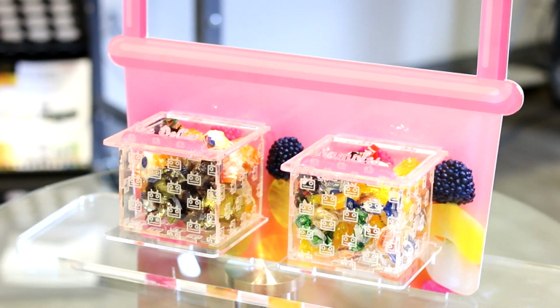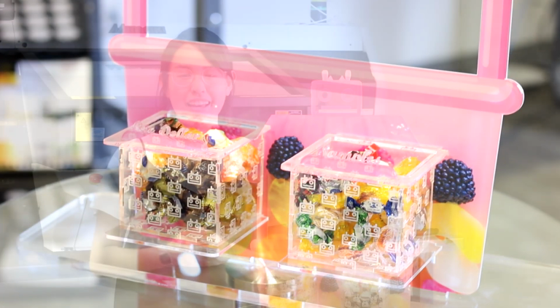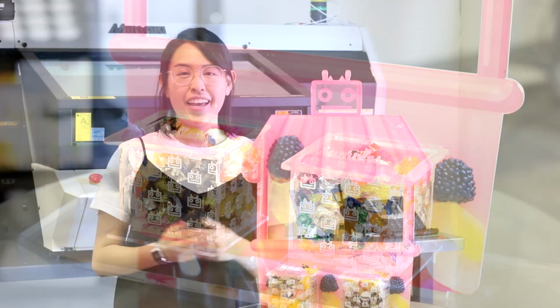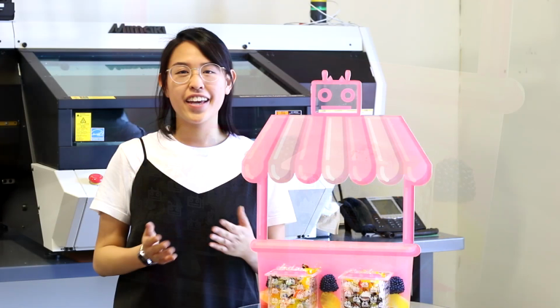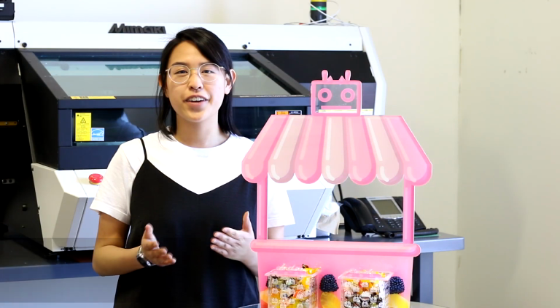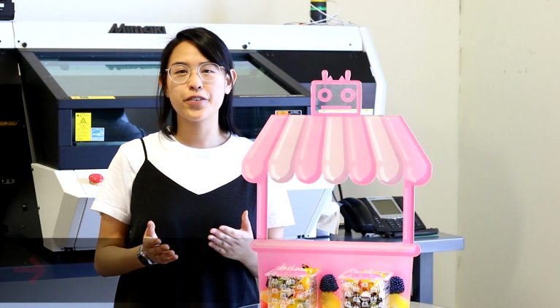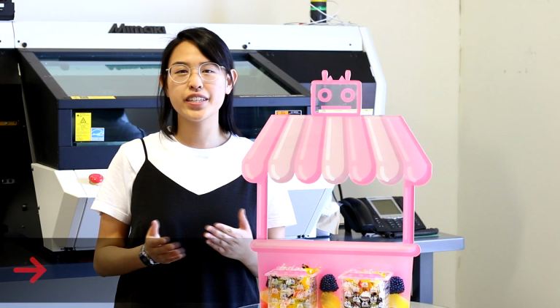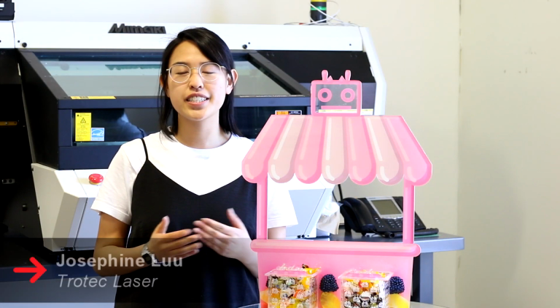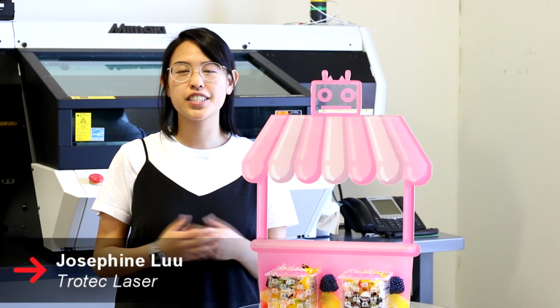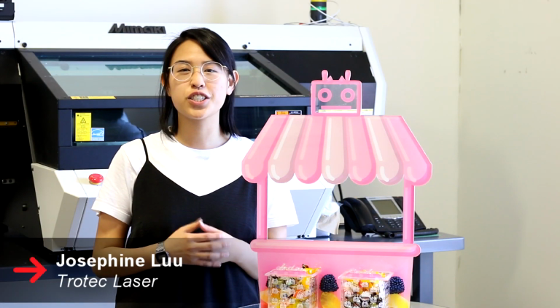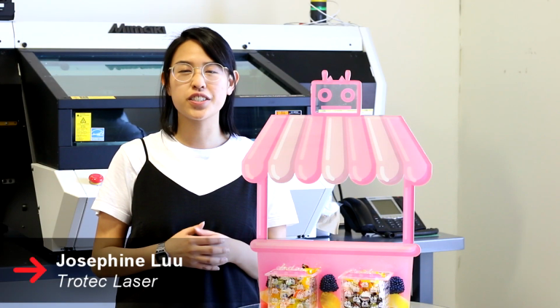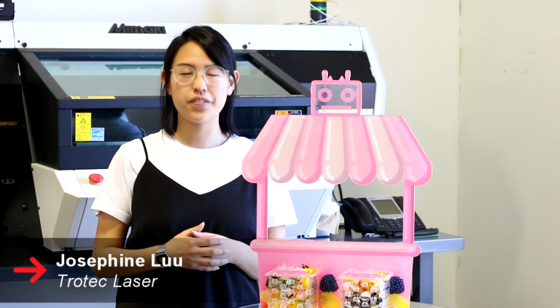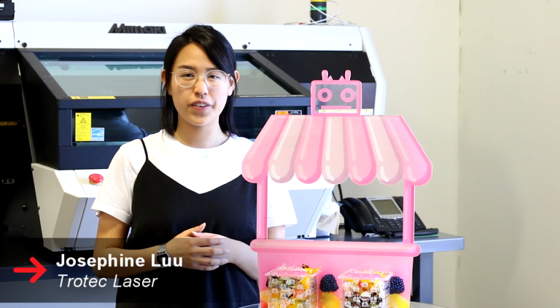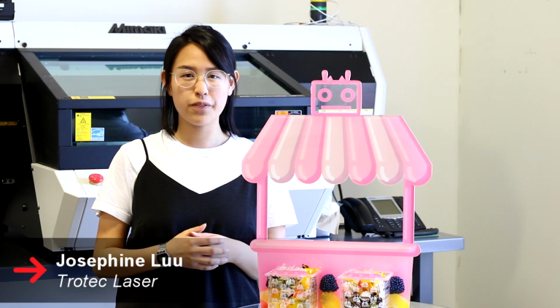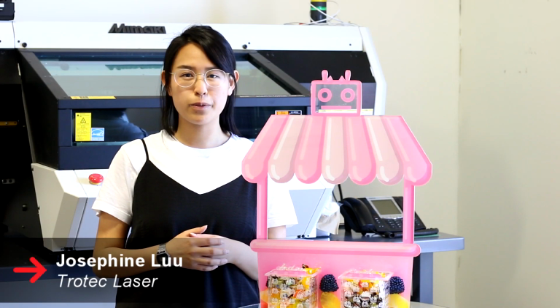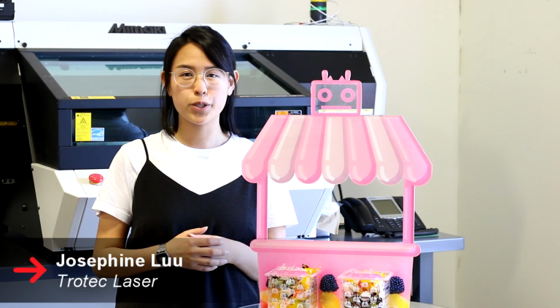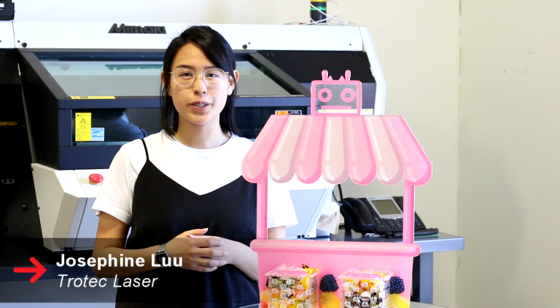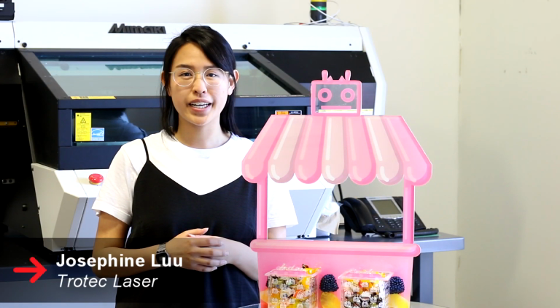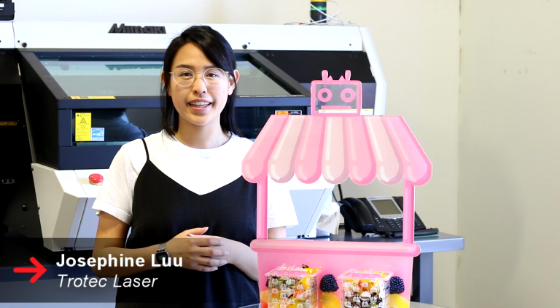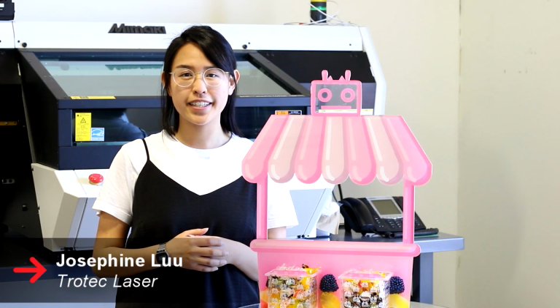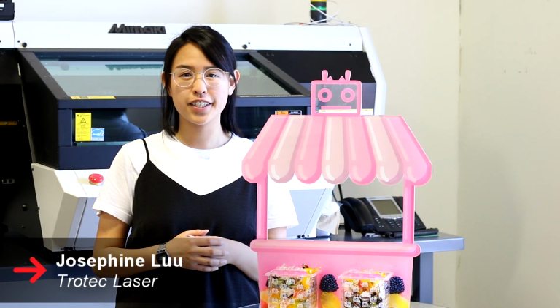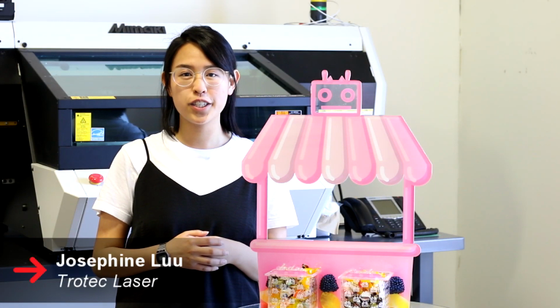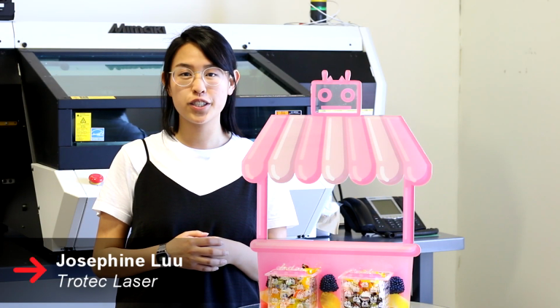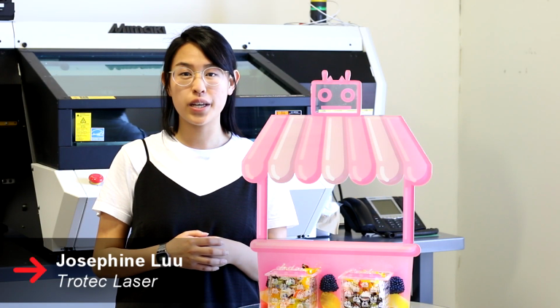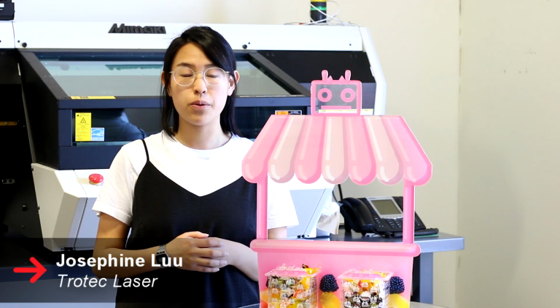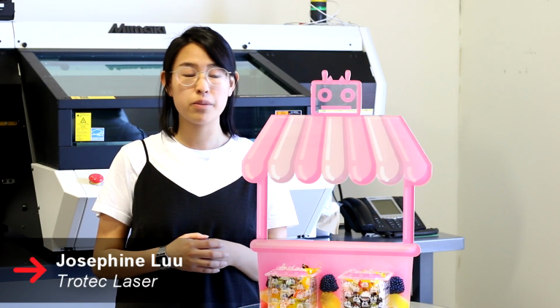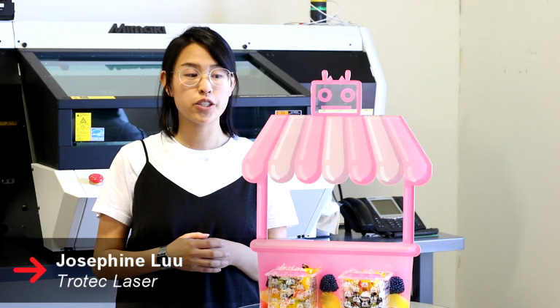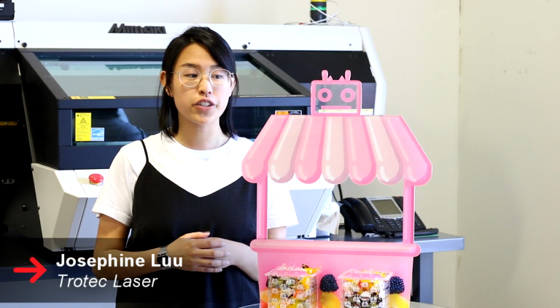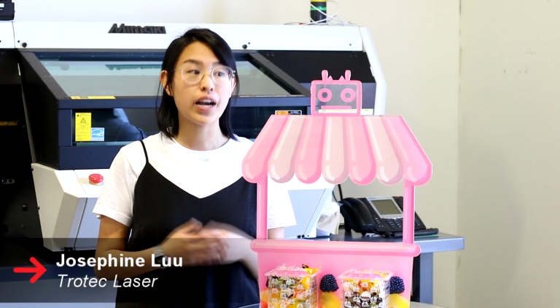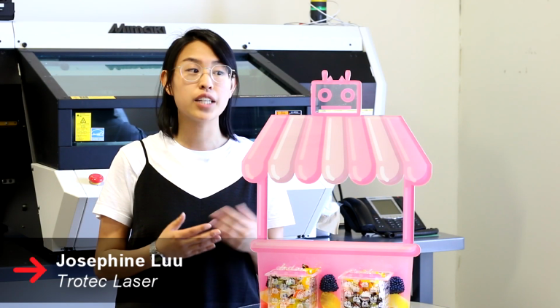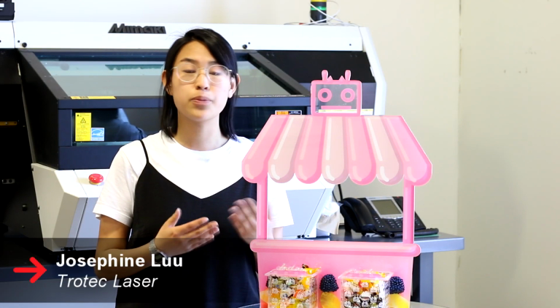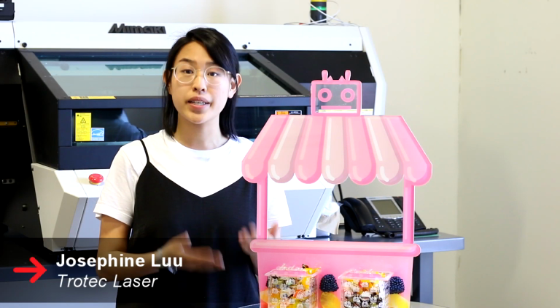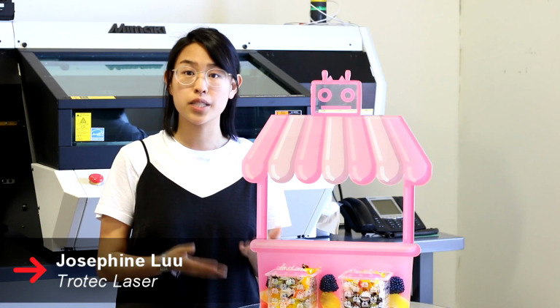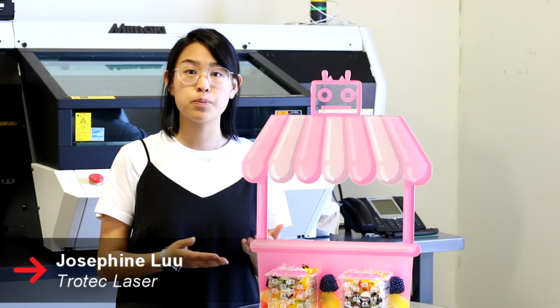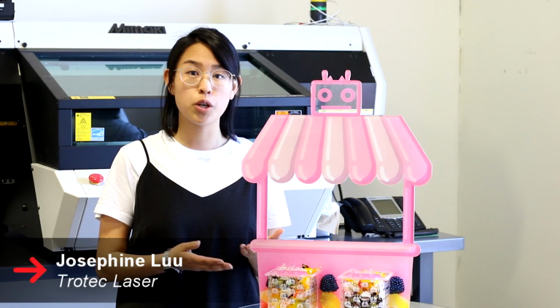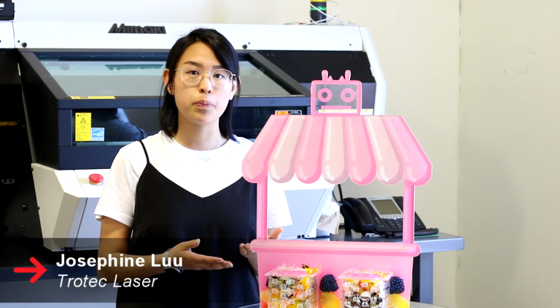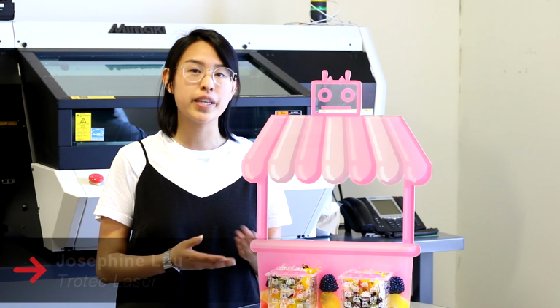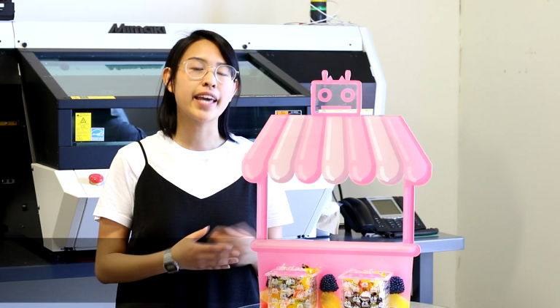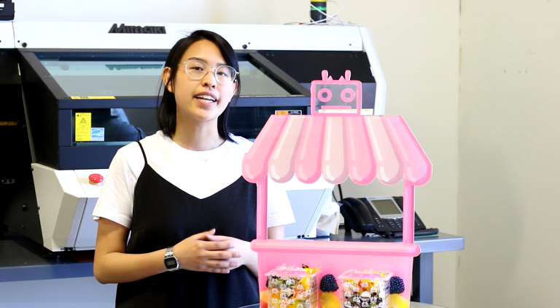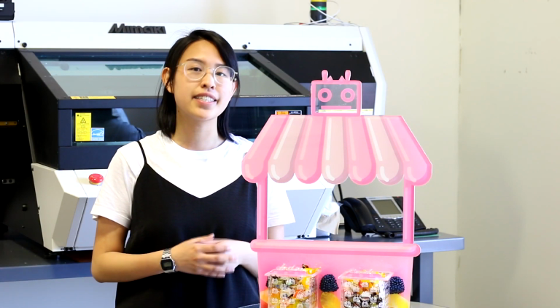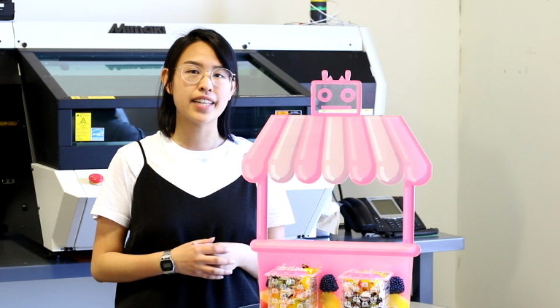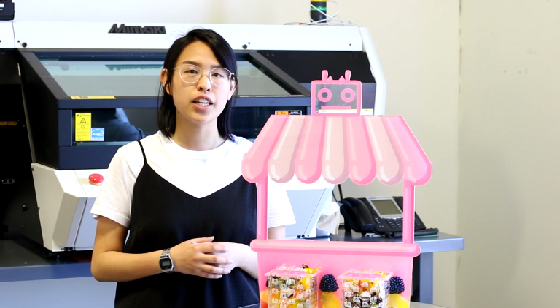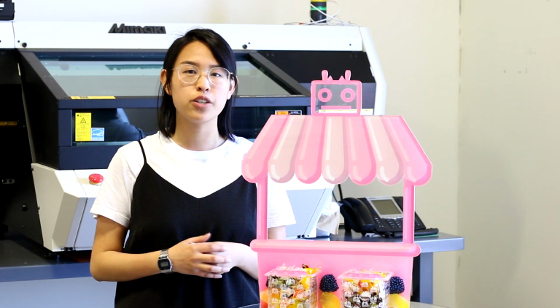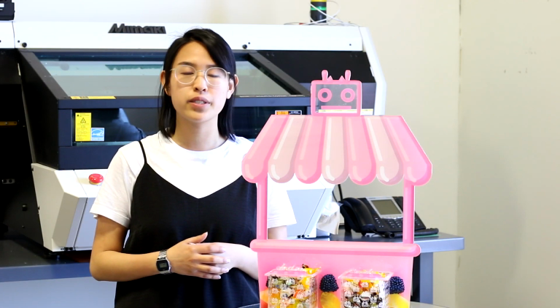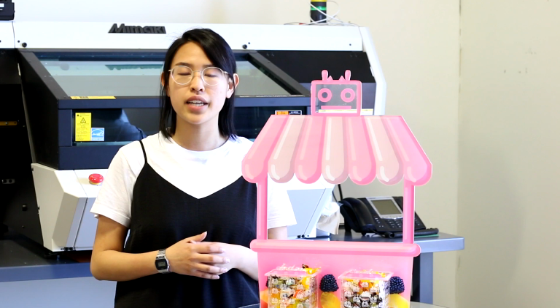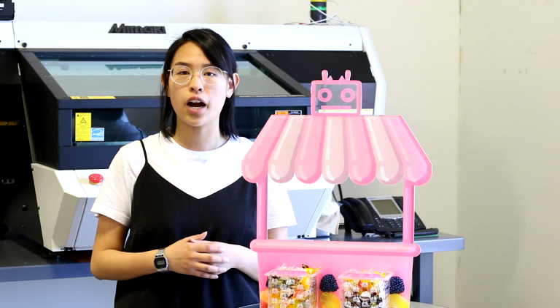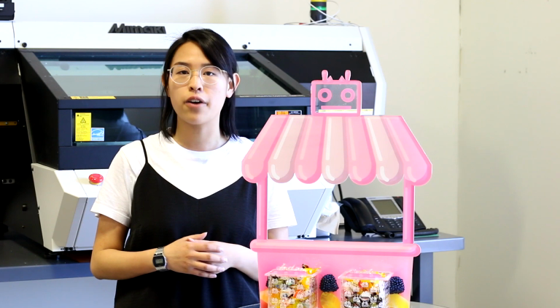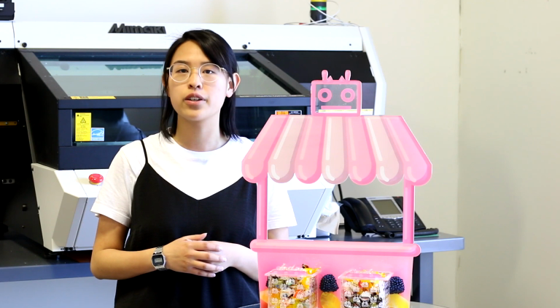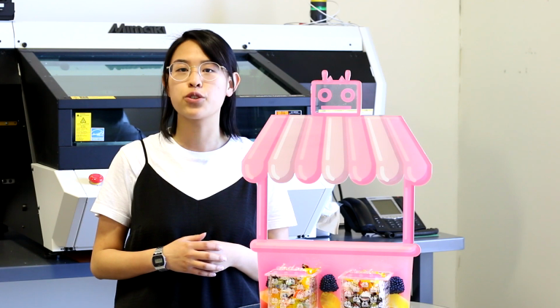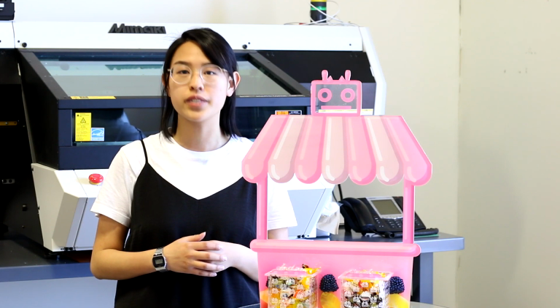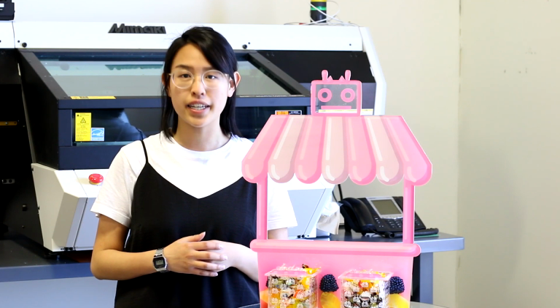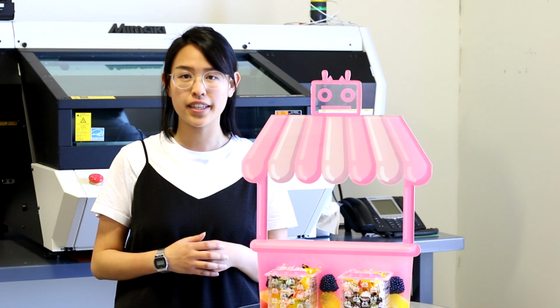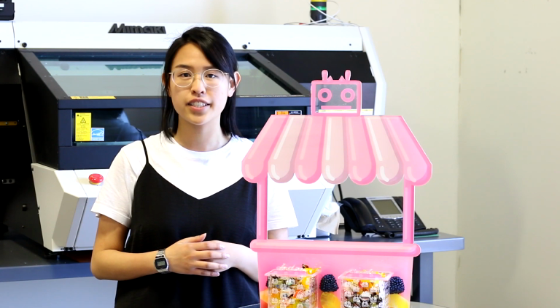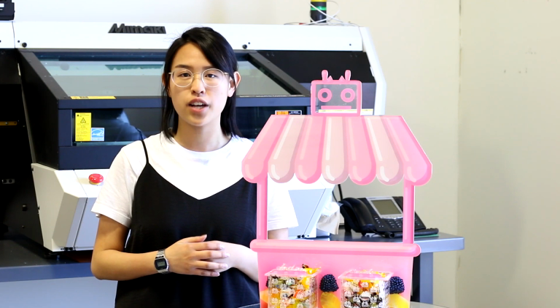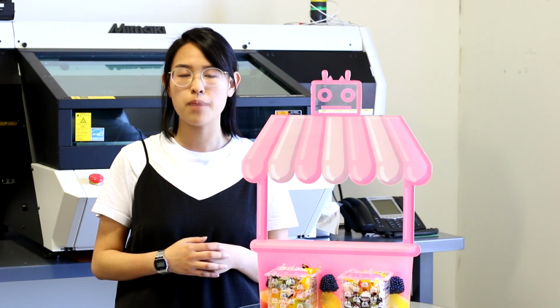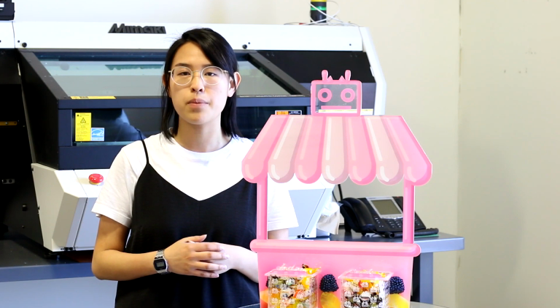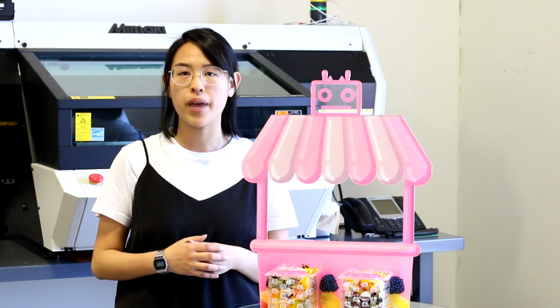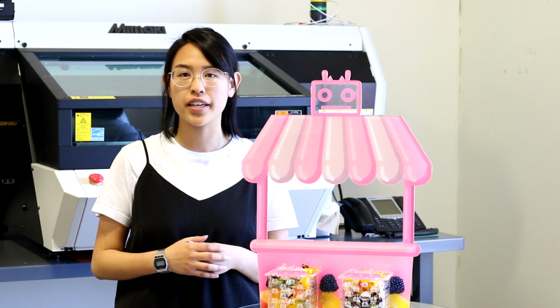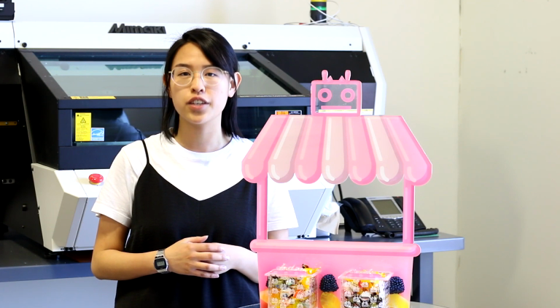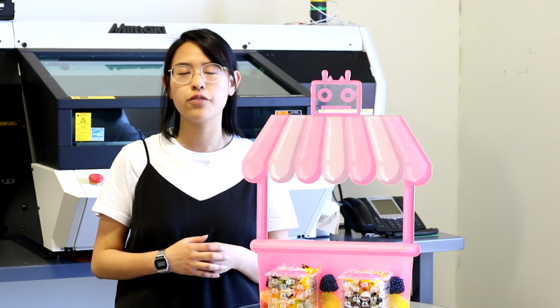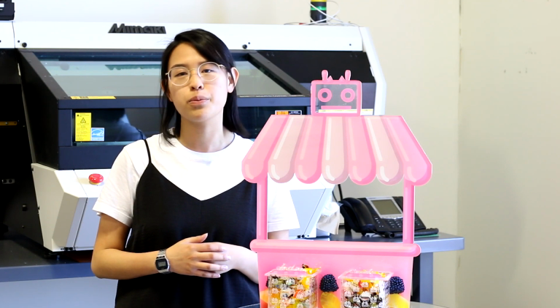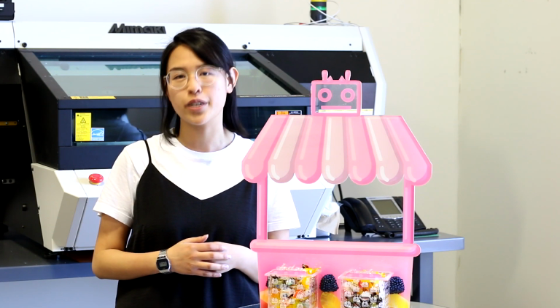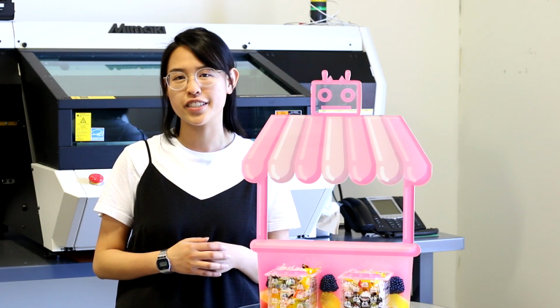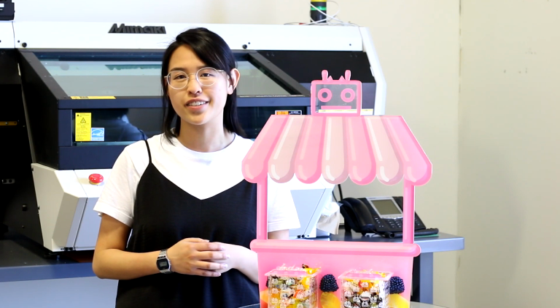Hey everyone, this is Josephine from Trilltech Laser. Today we will be showing you how to make this POP candy stand using our Trilltech Laser and Mamaki UV Printer.